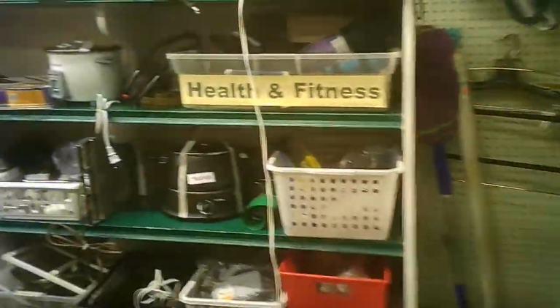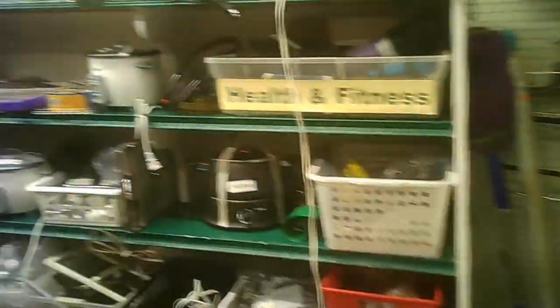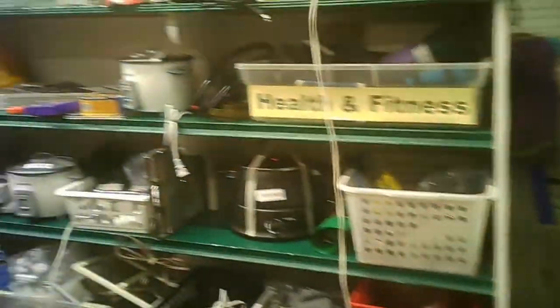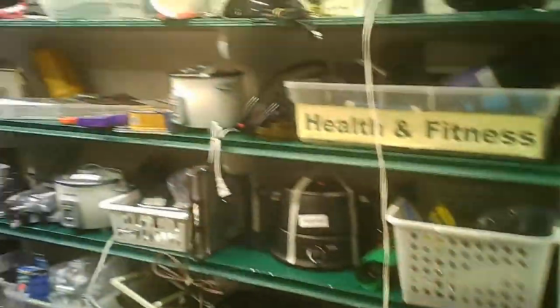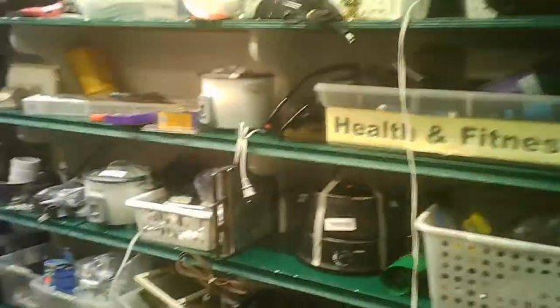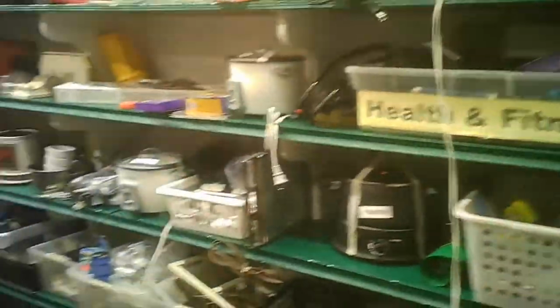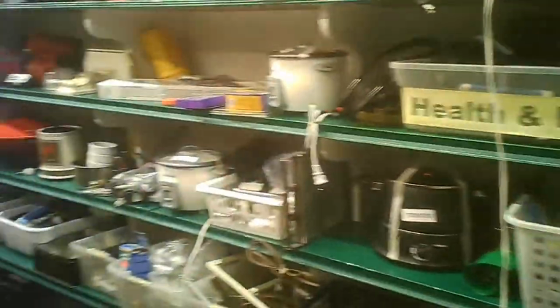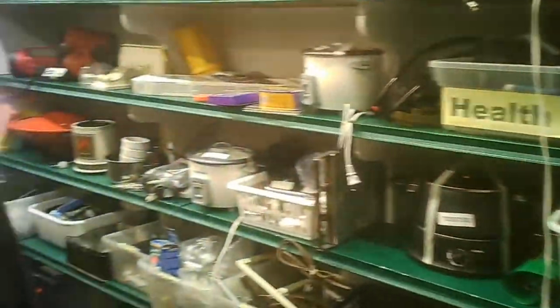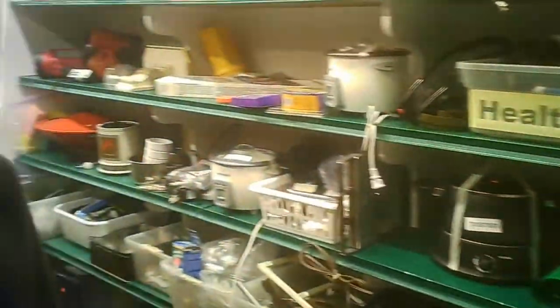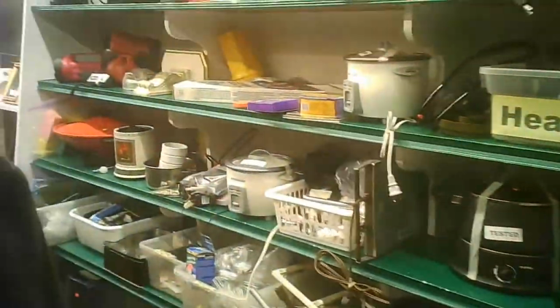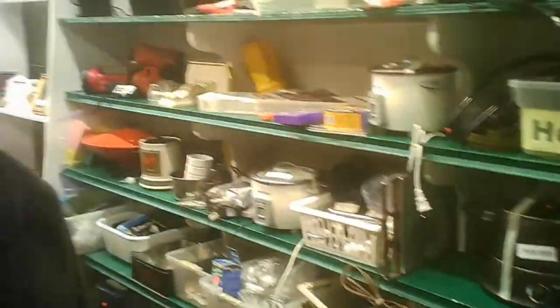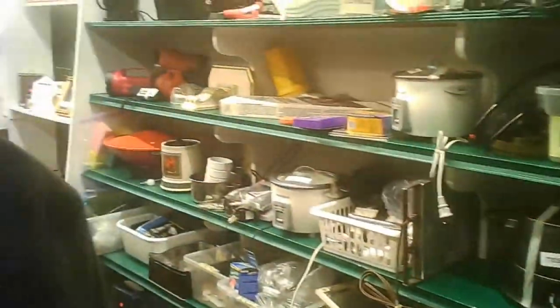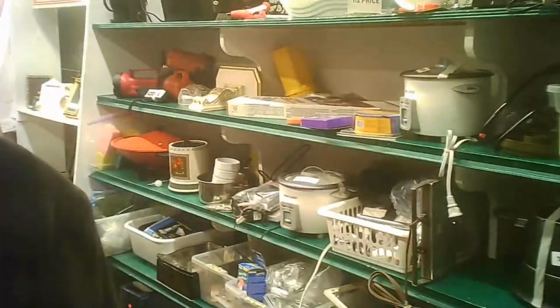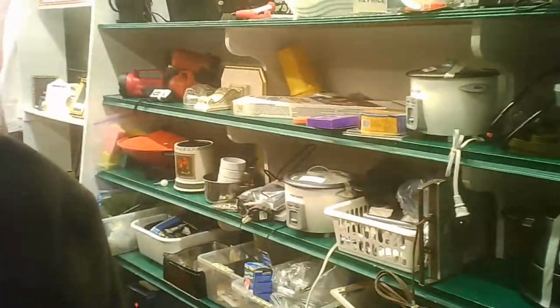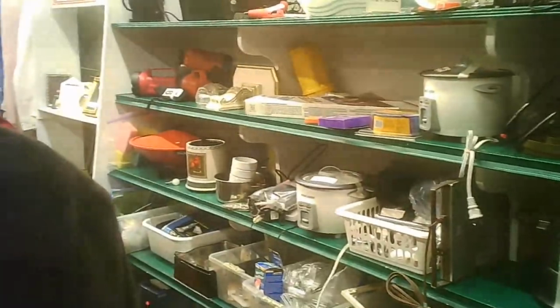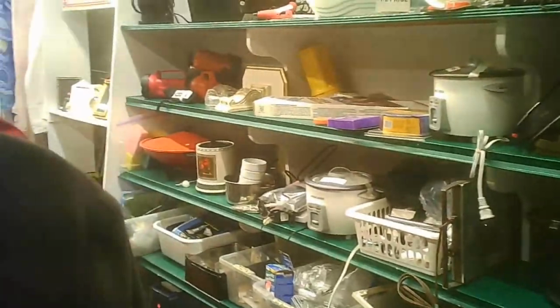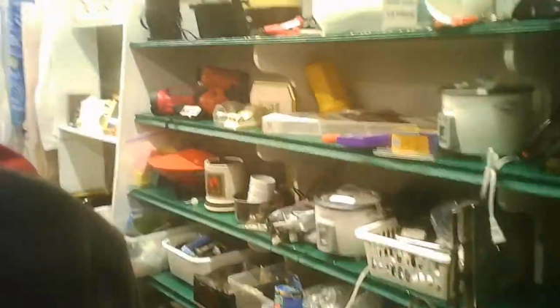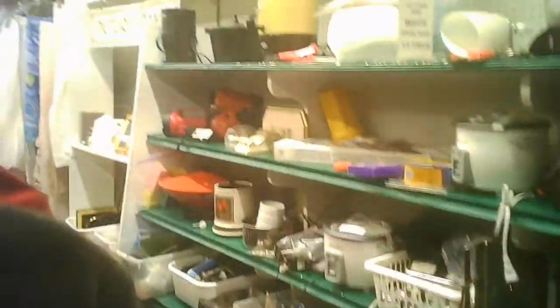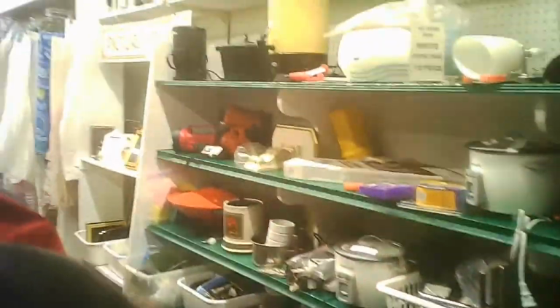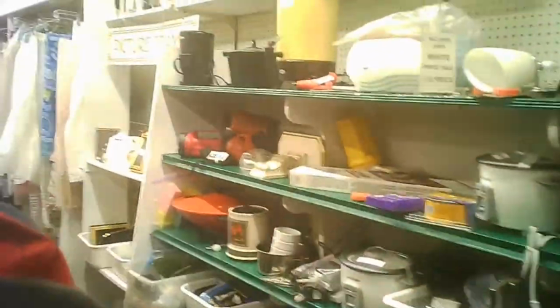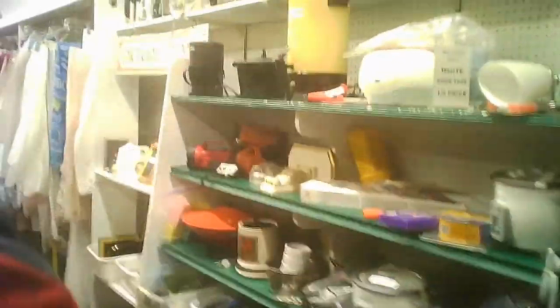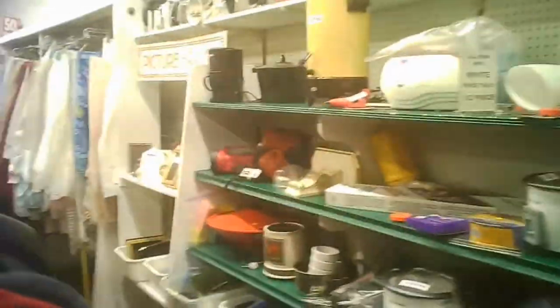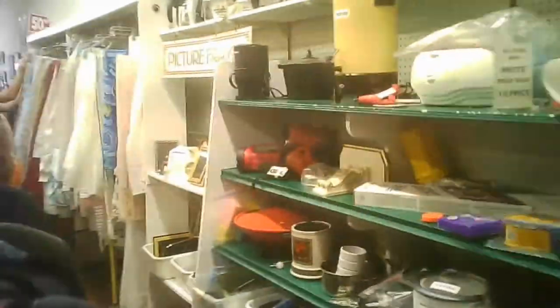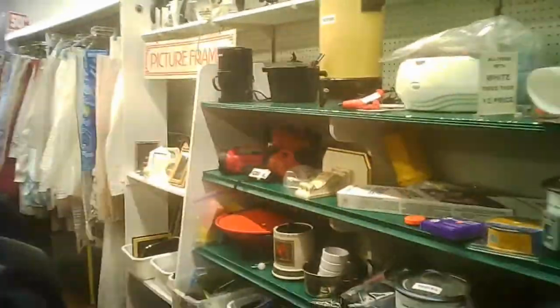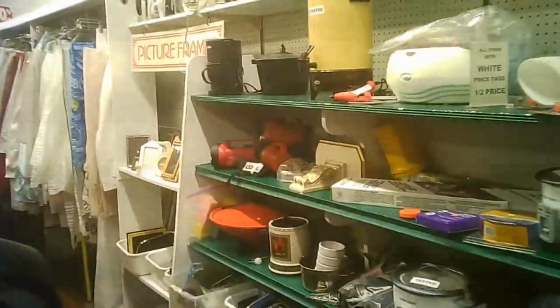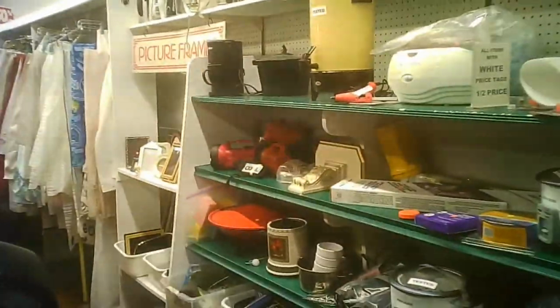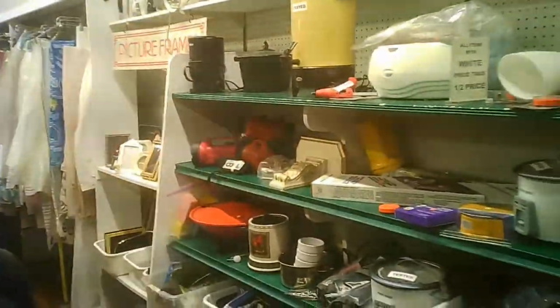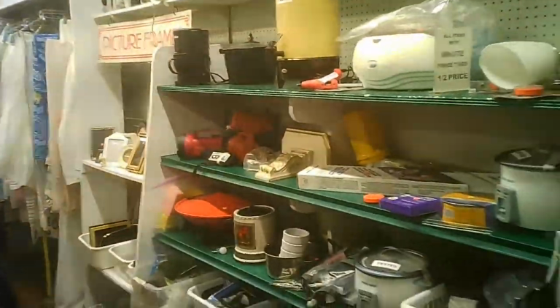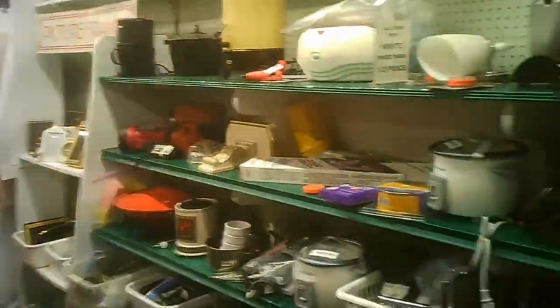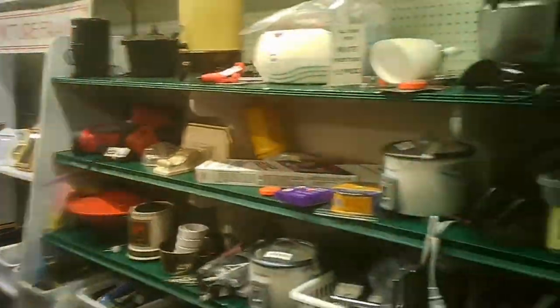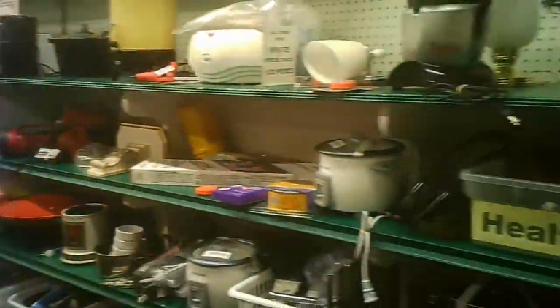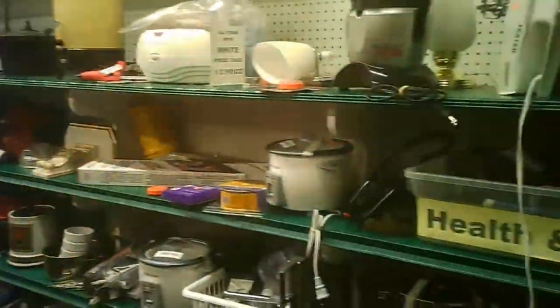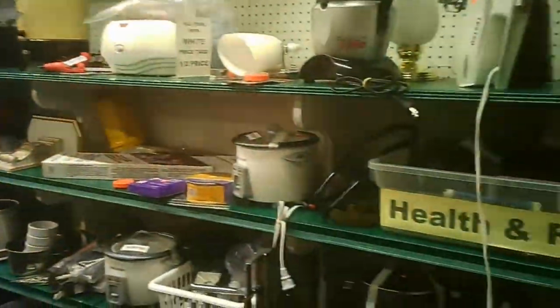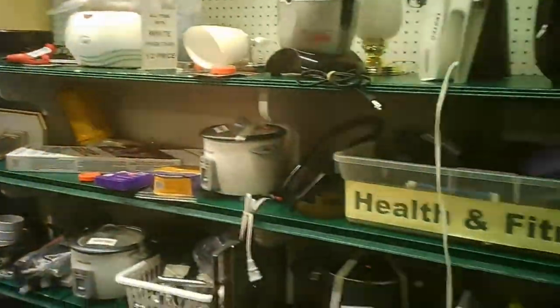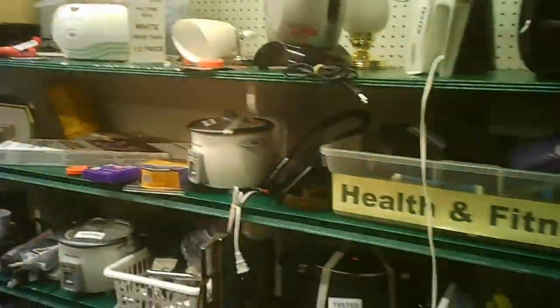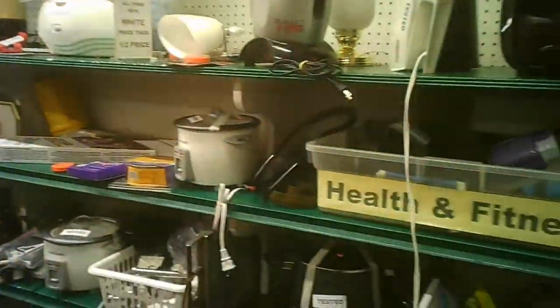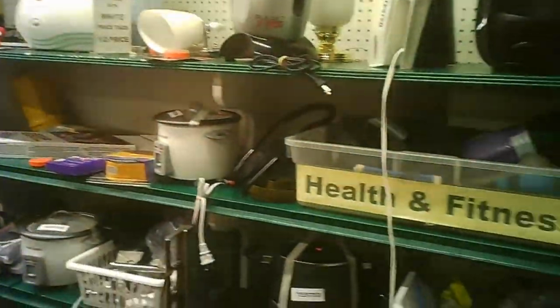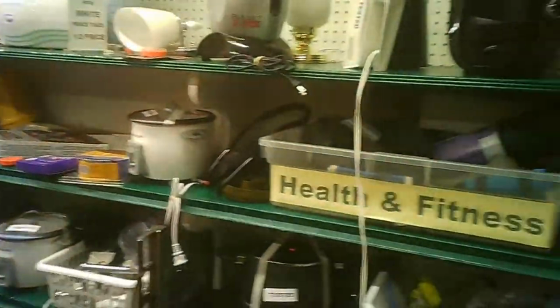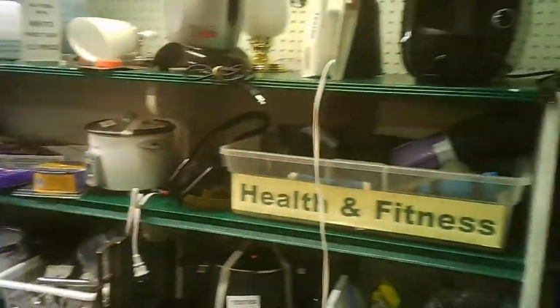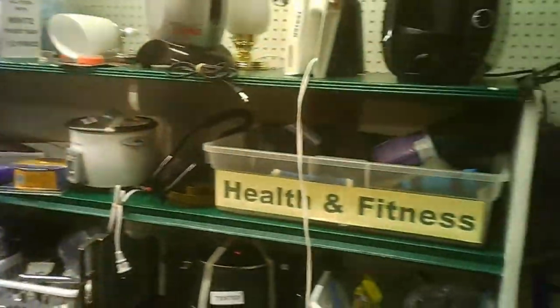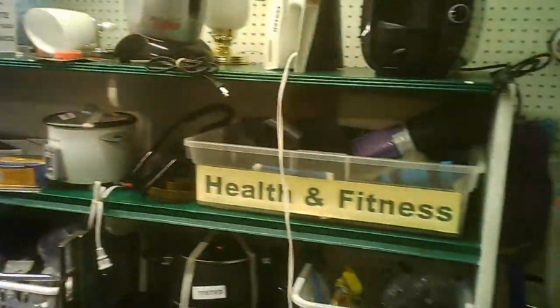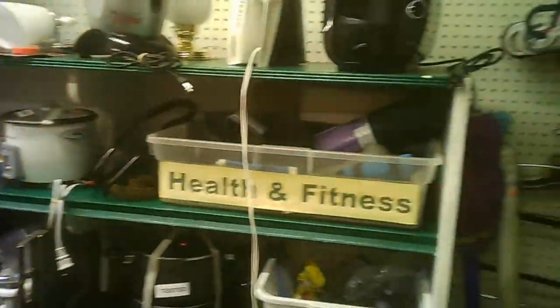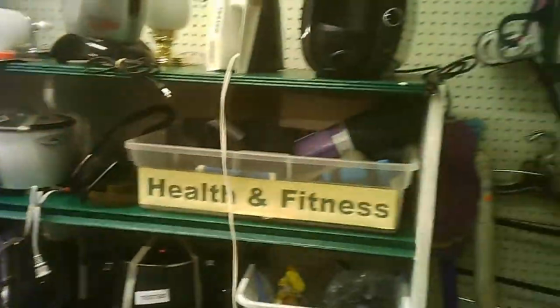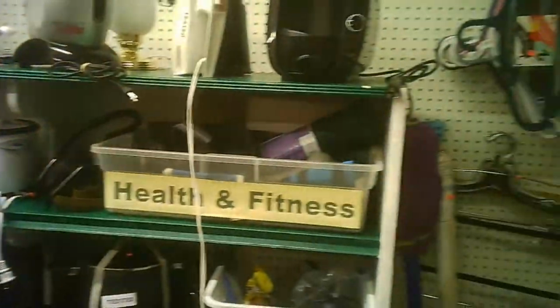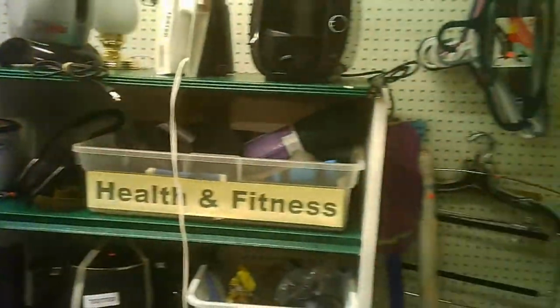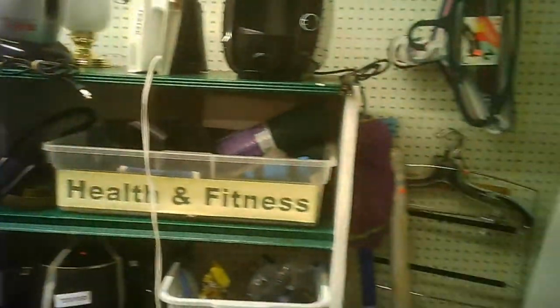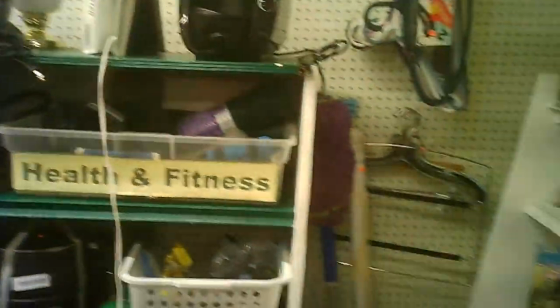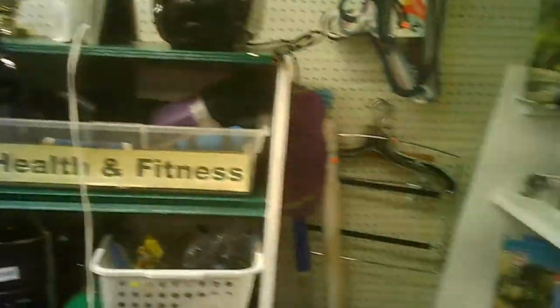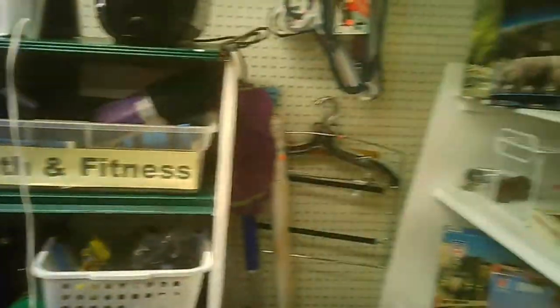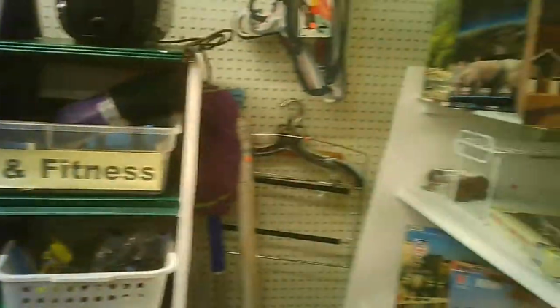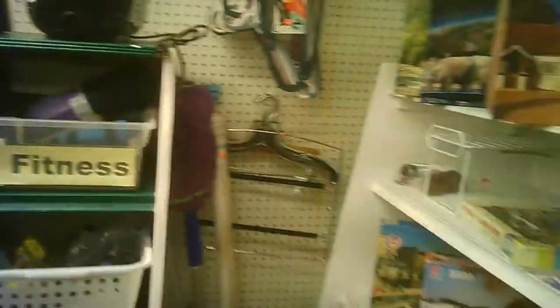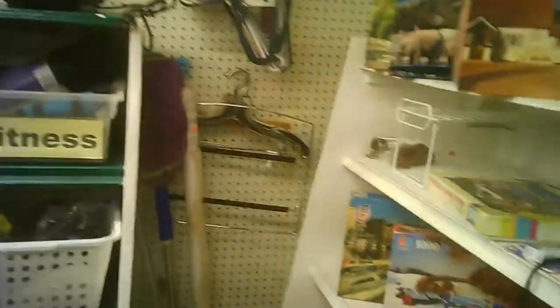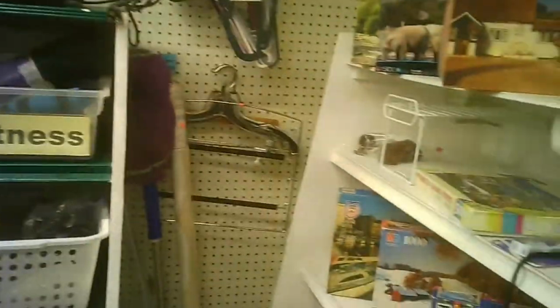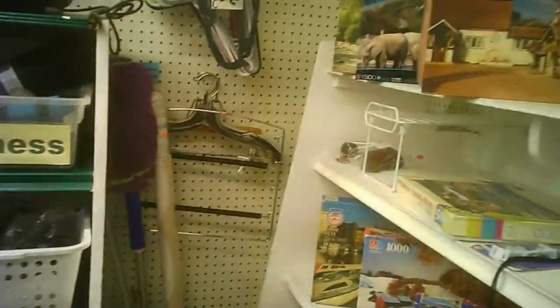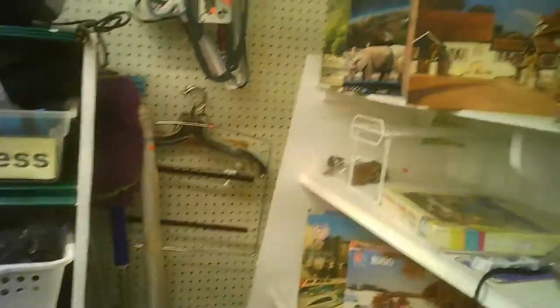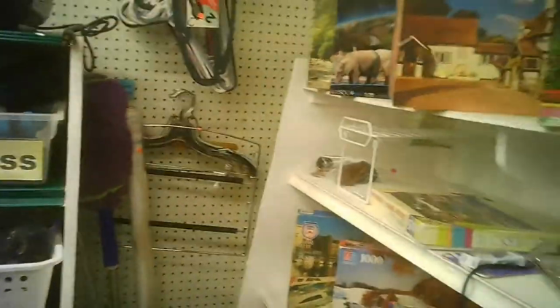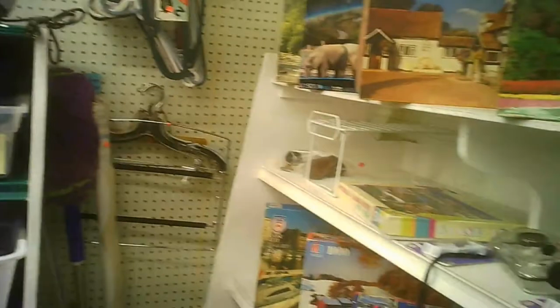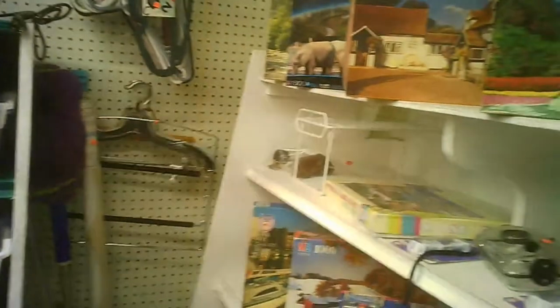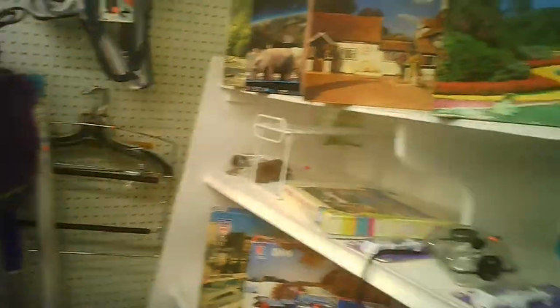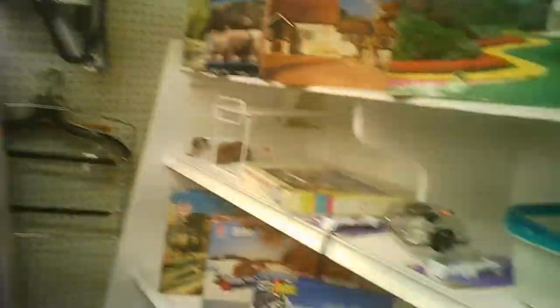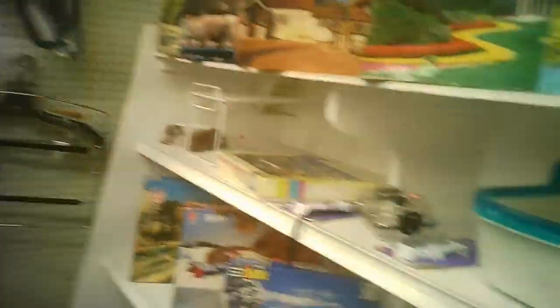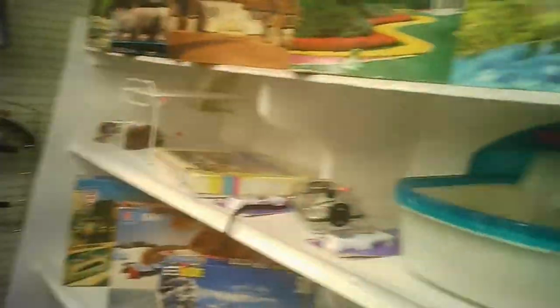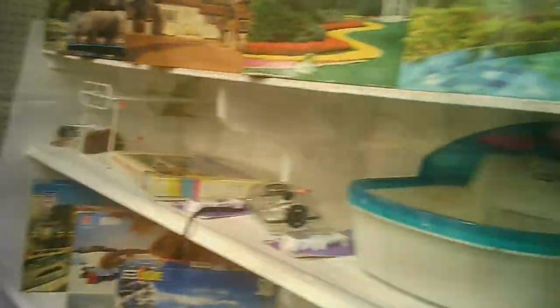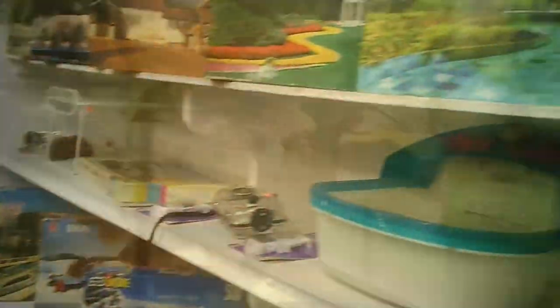Health and fitness — this is in a corner. Some small appliances.